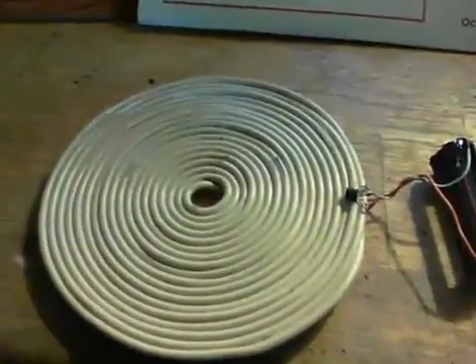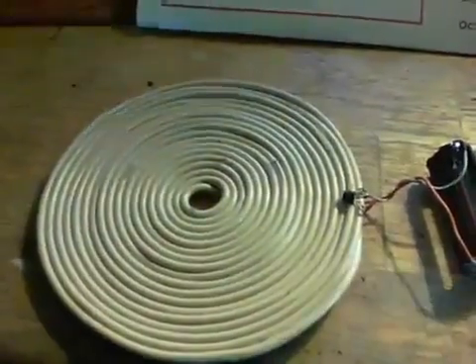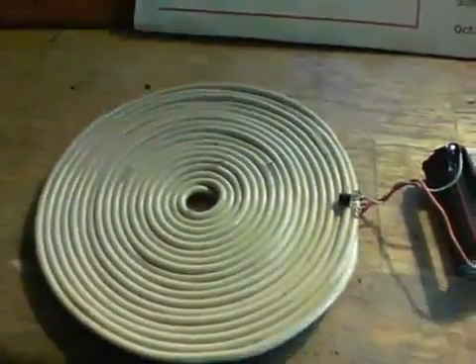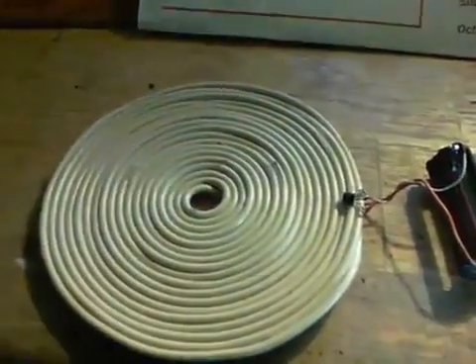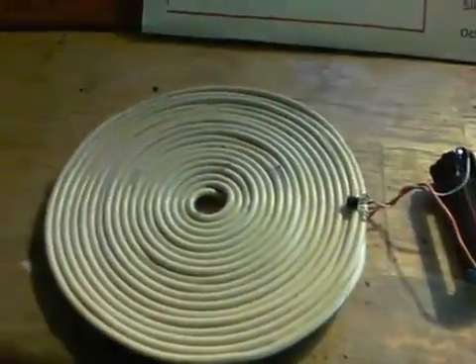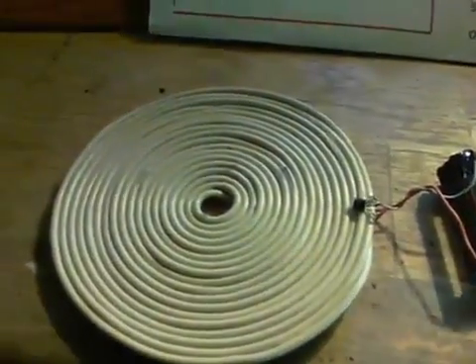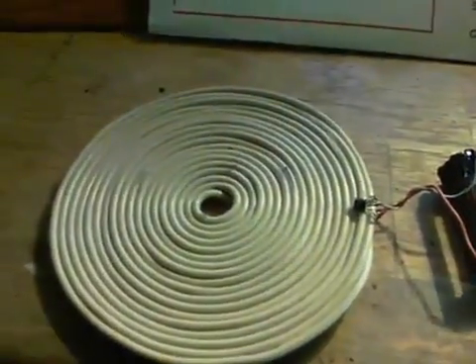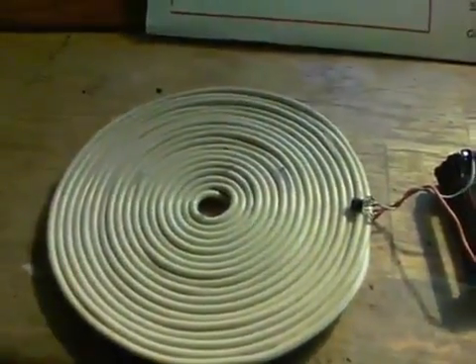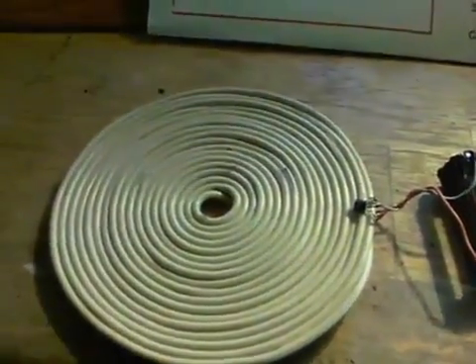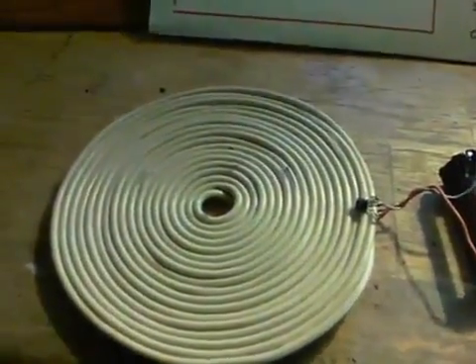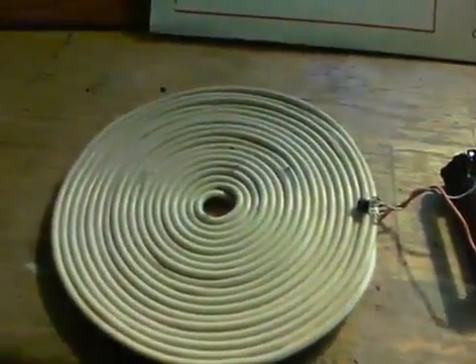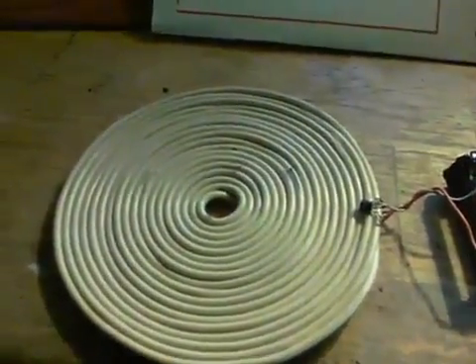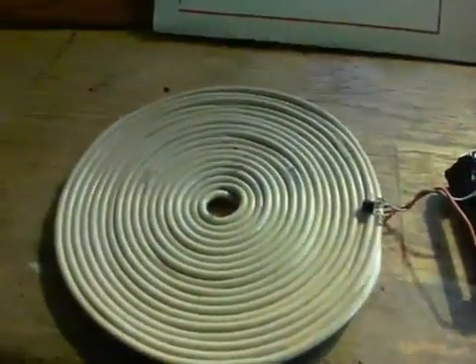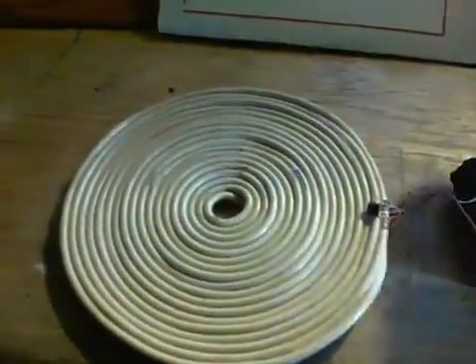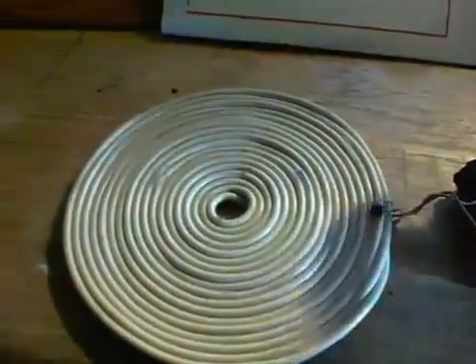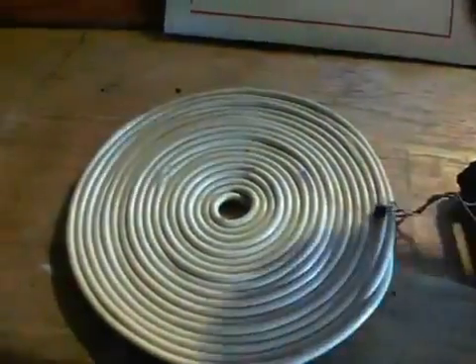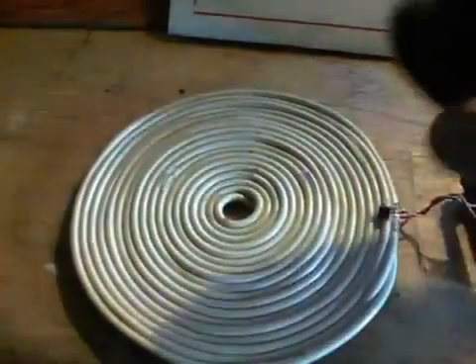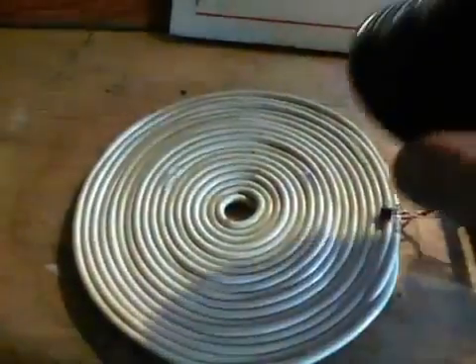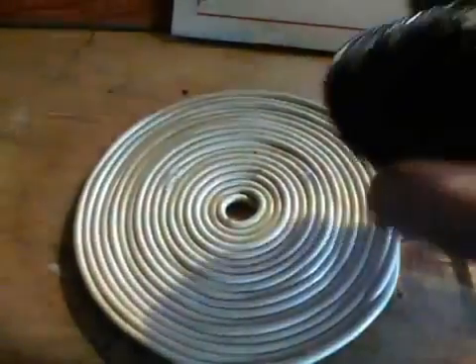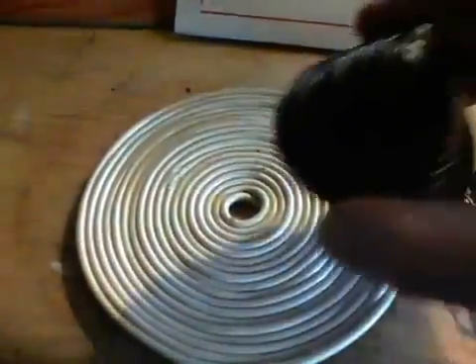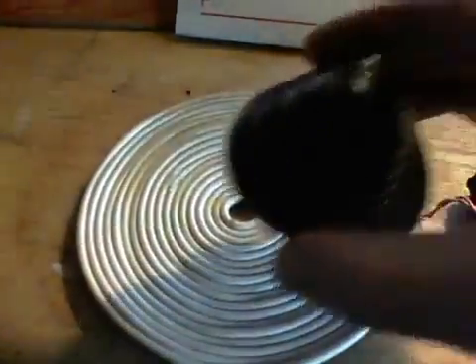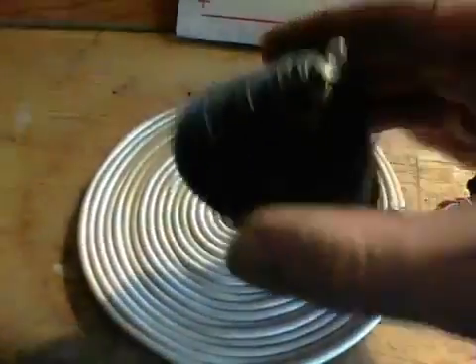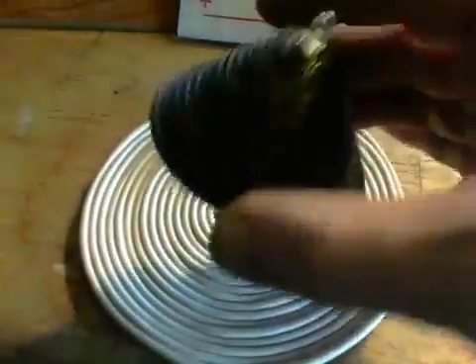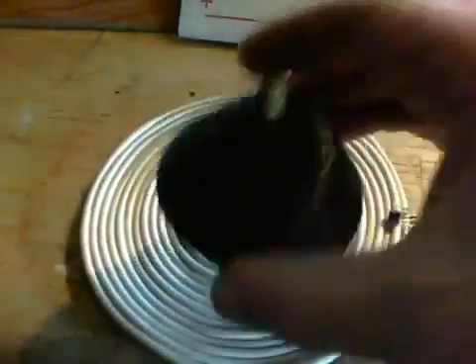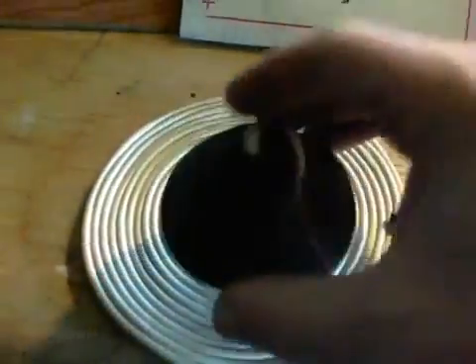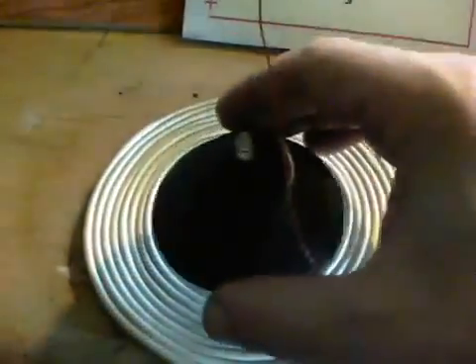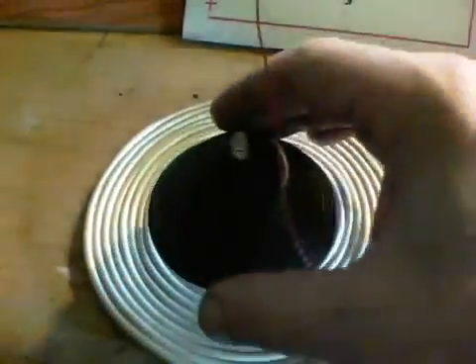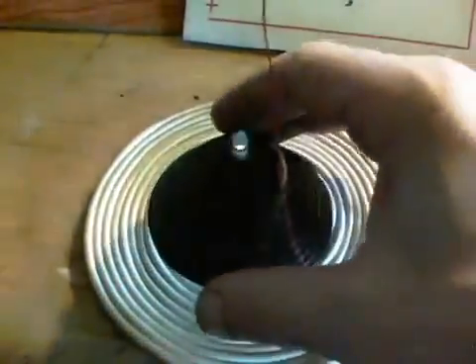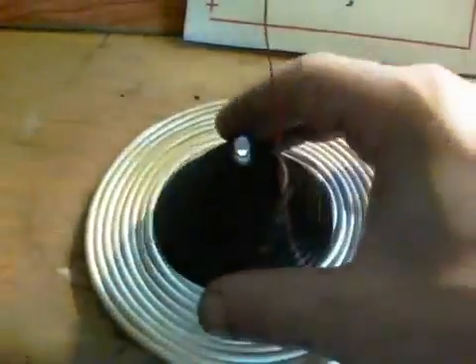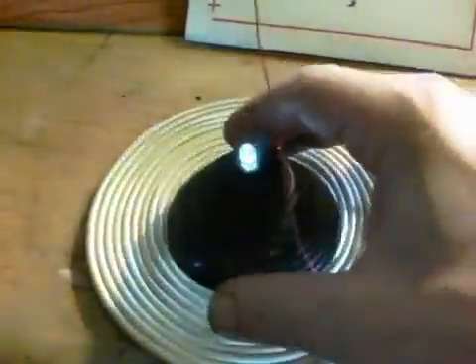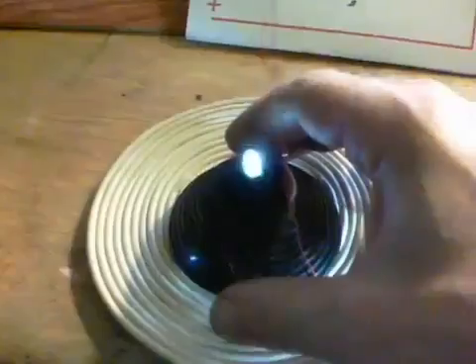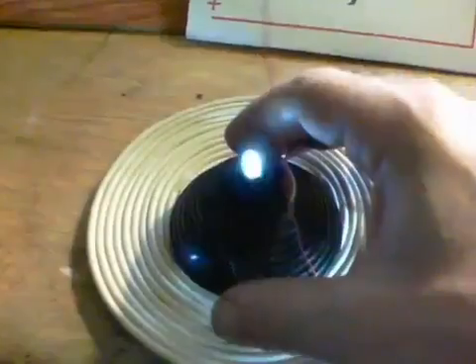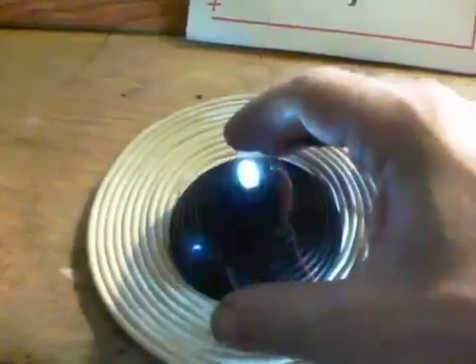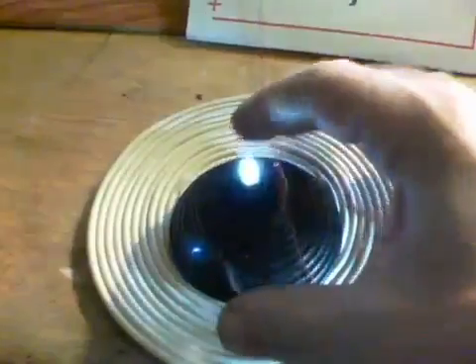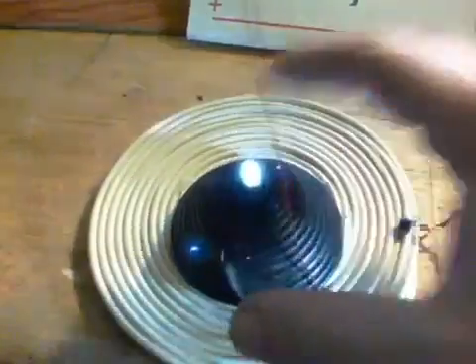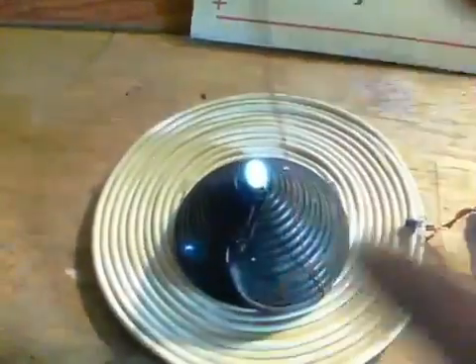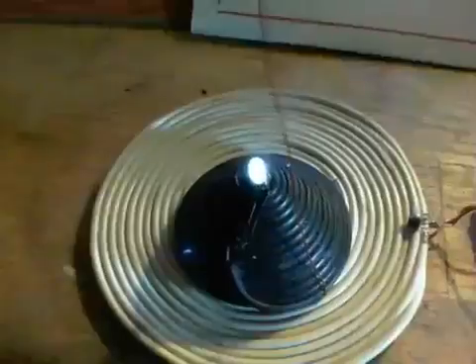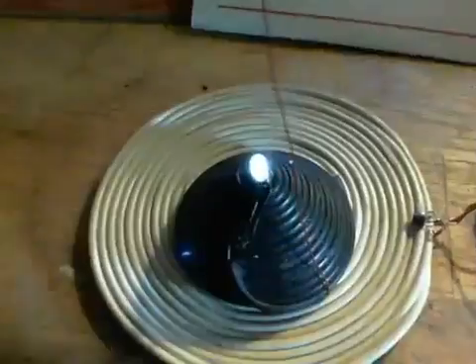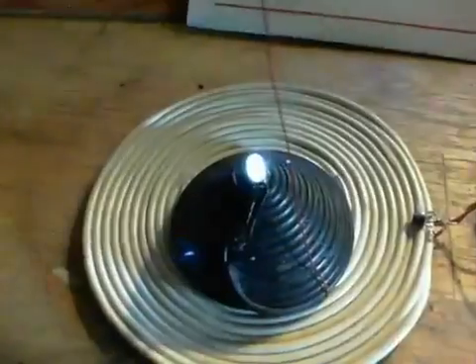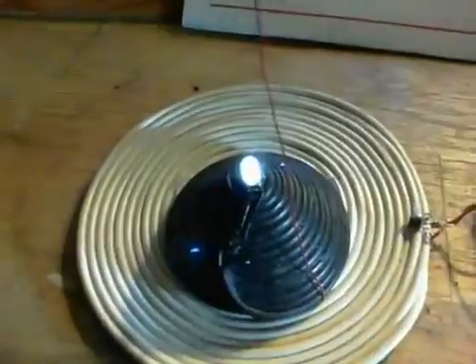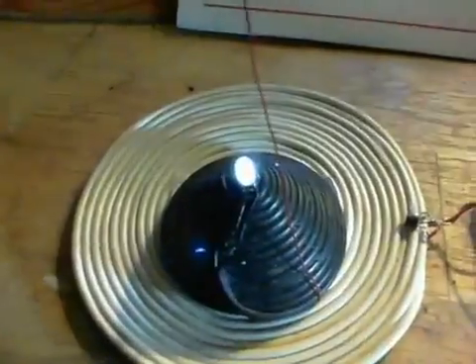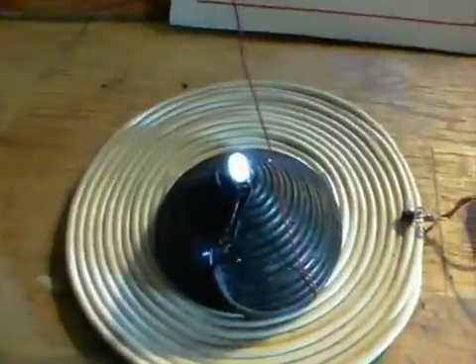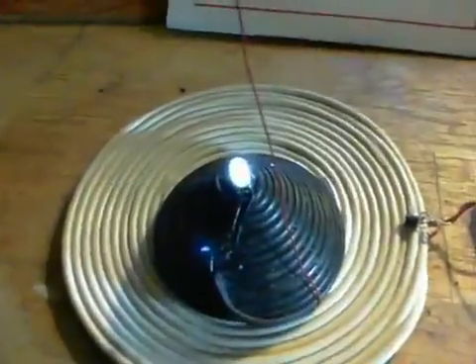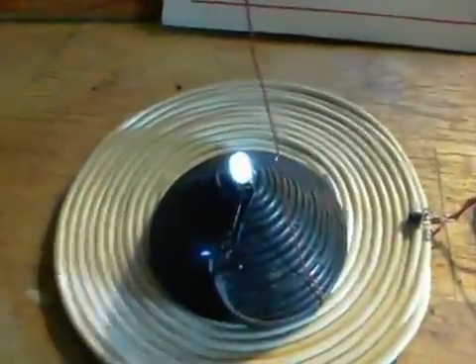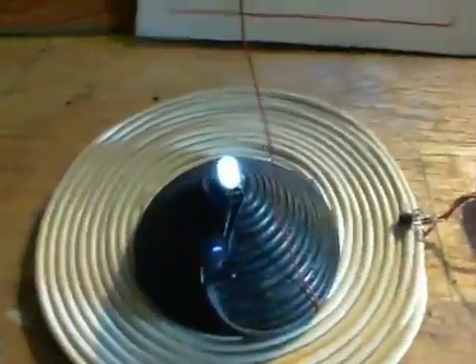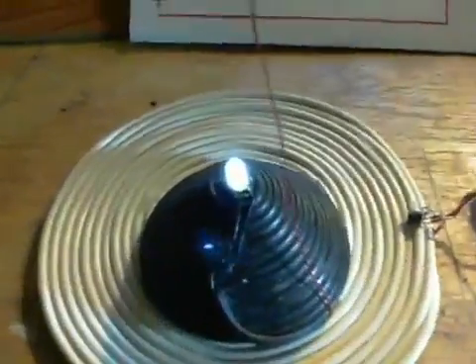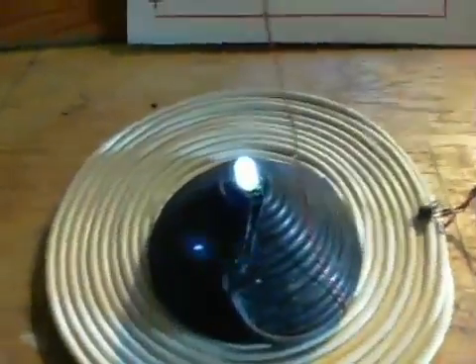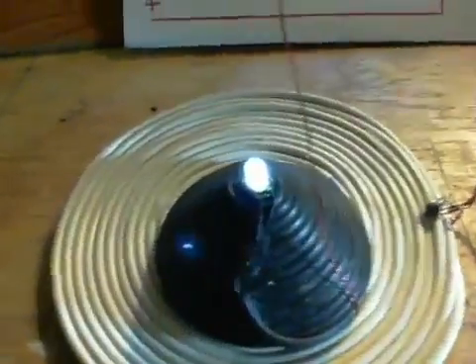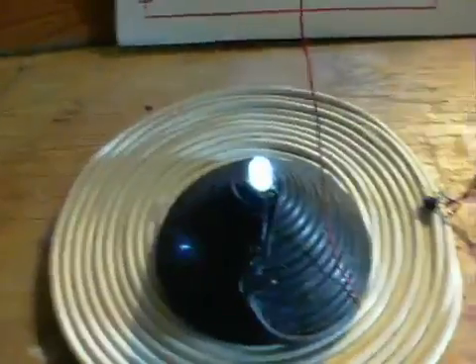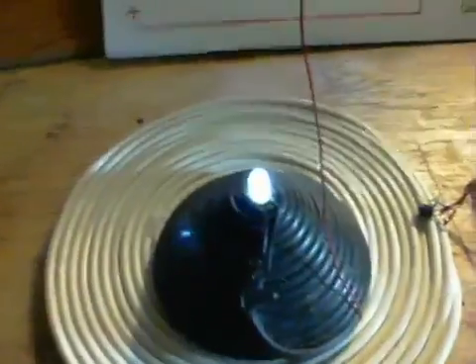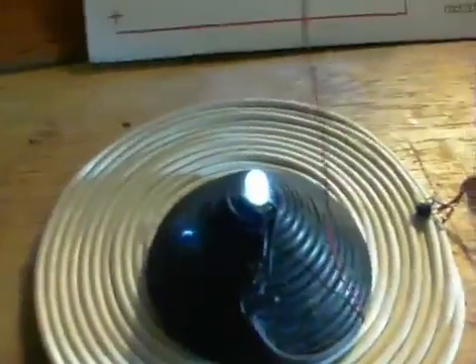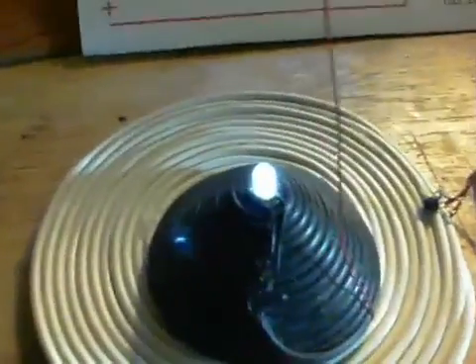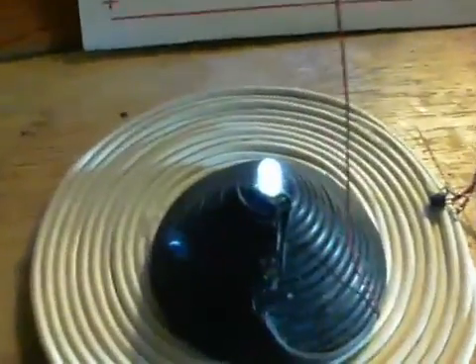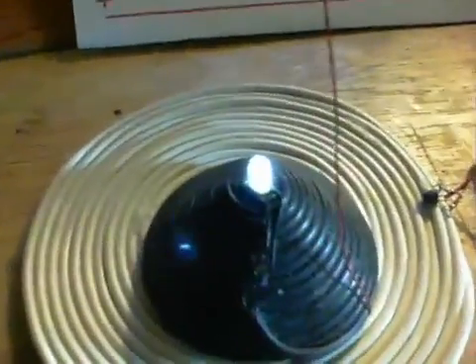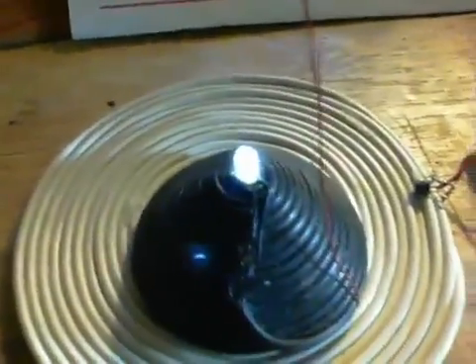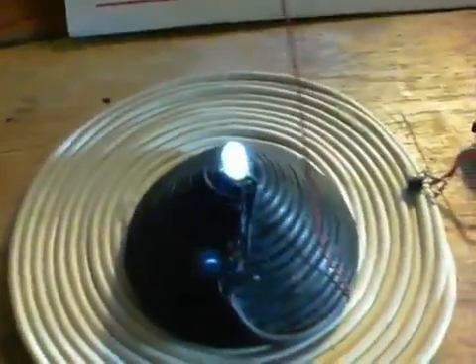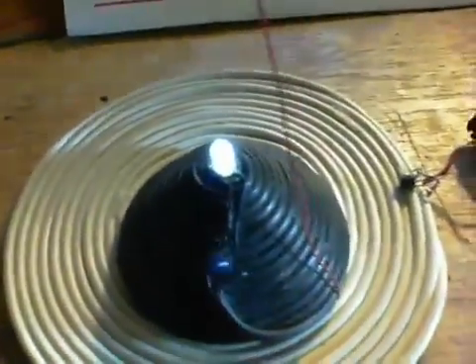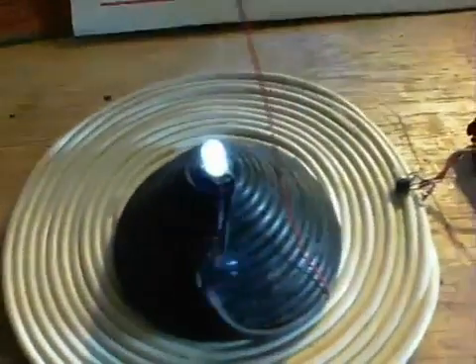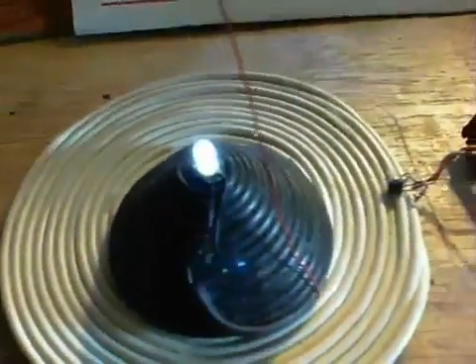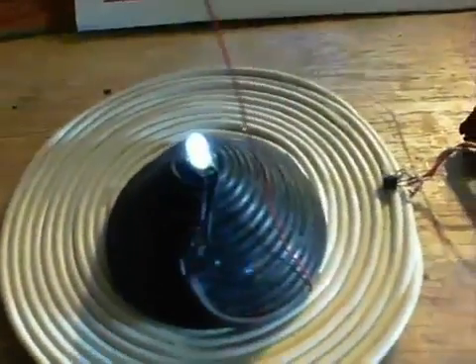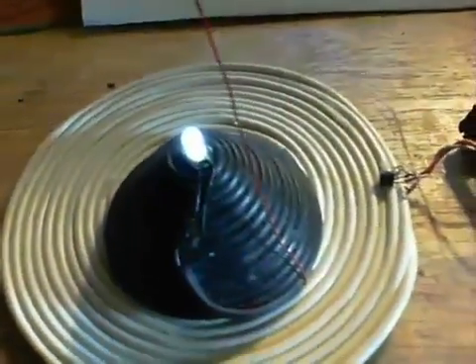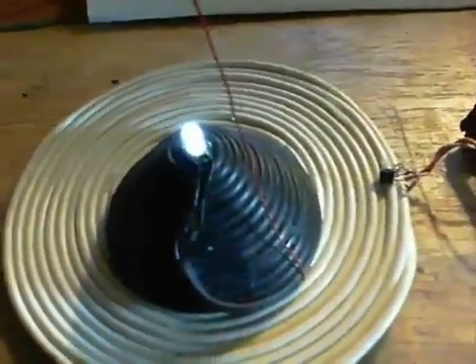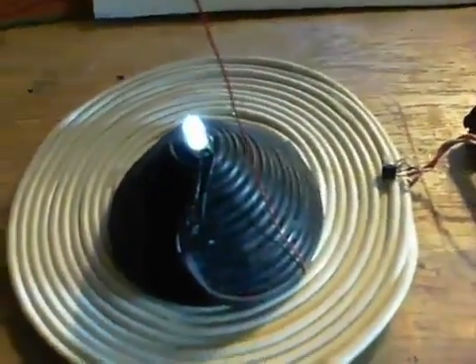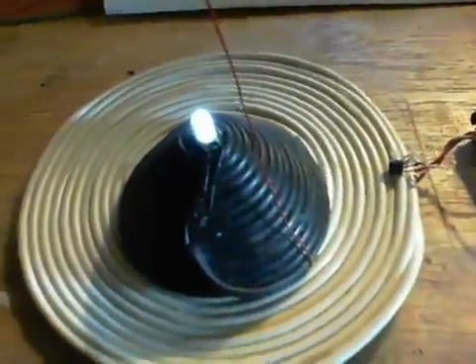It doesn't need to be a pancake coil as such. This is a pyramid type one — a lot smaller really, and that lights up quite nicely.